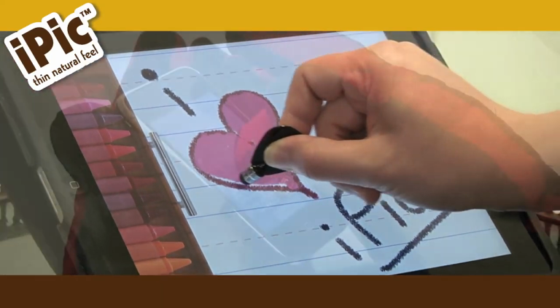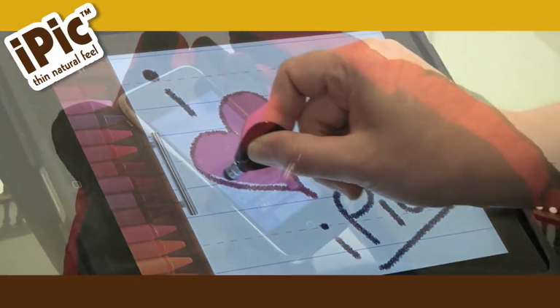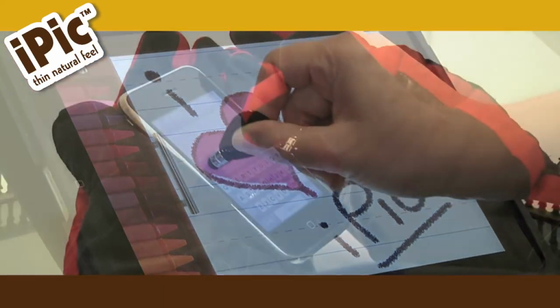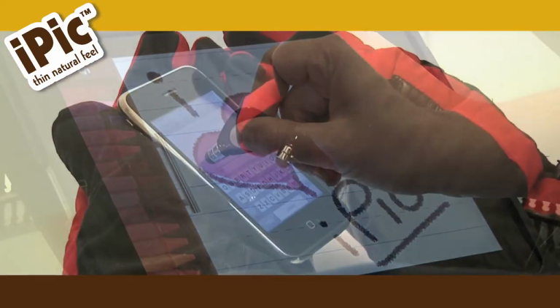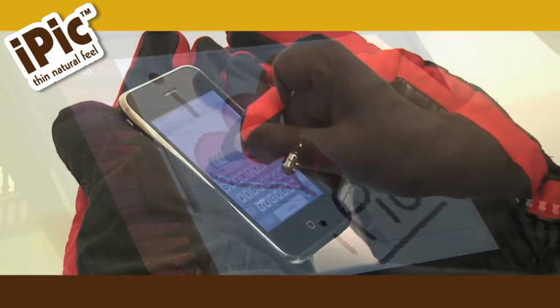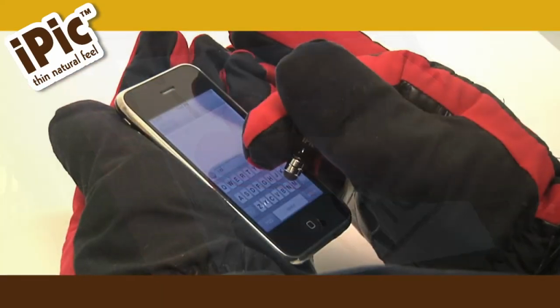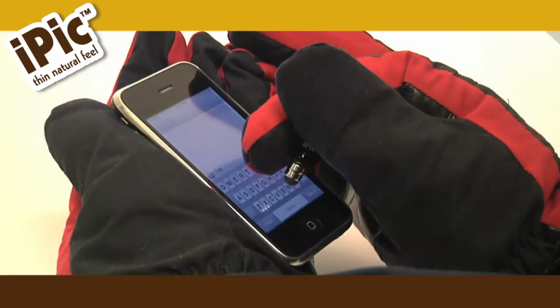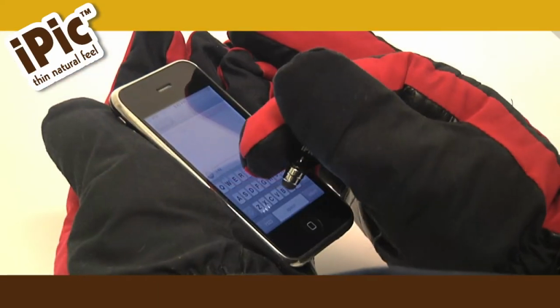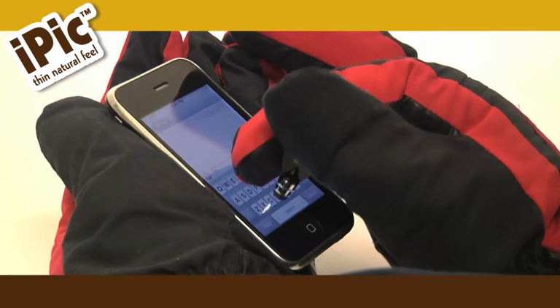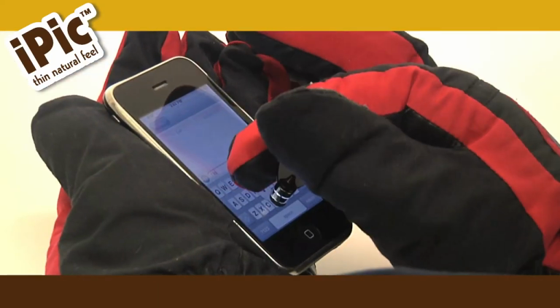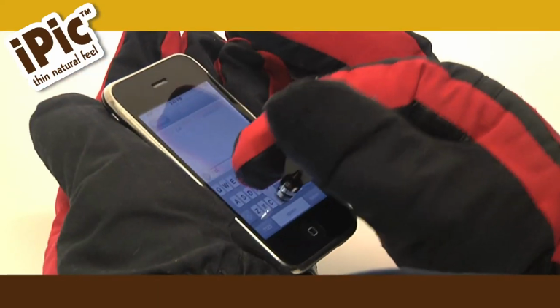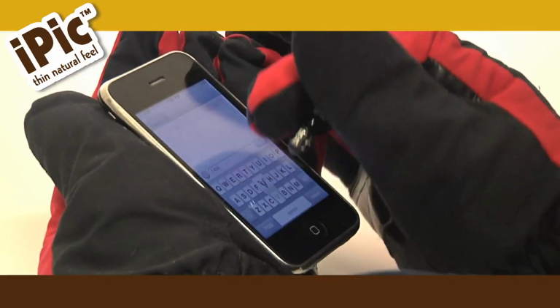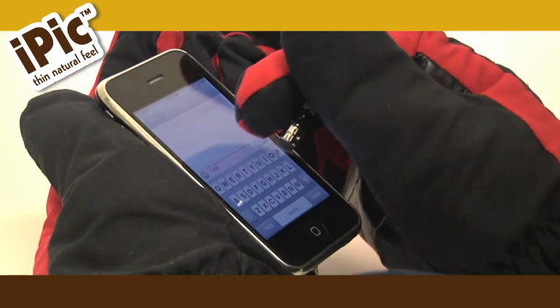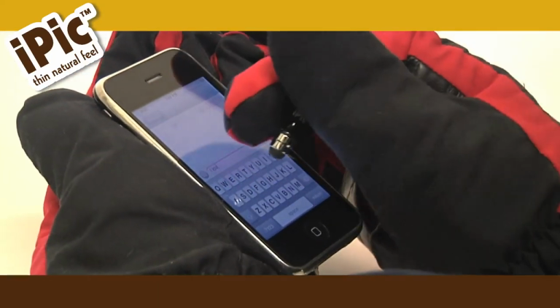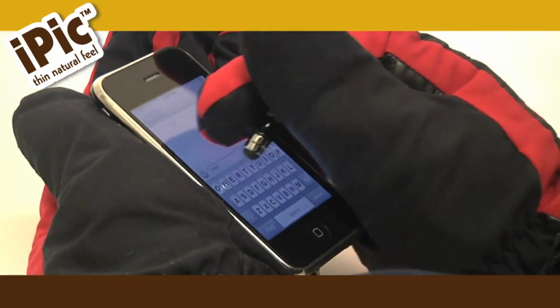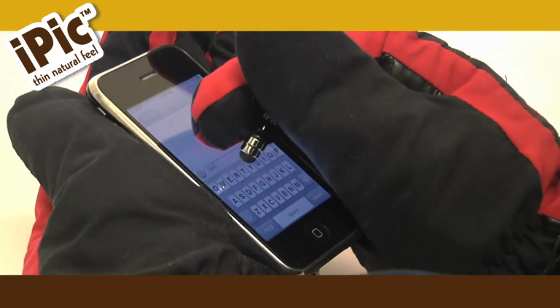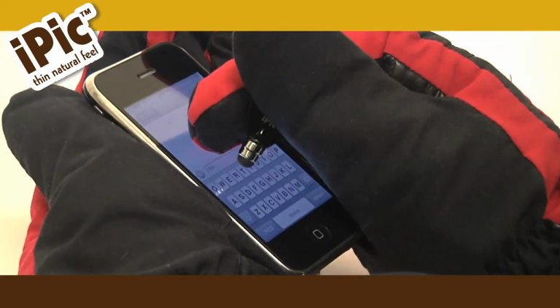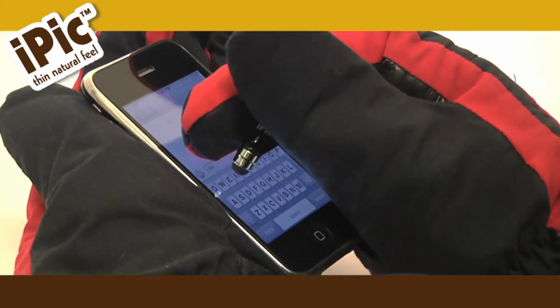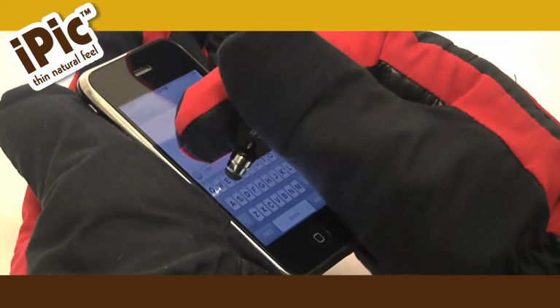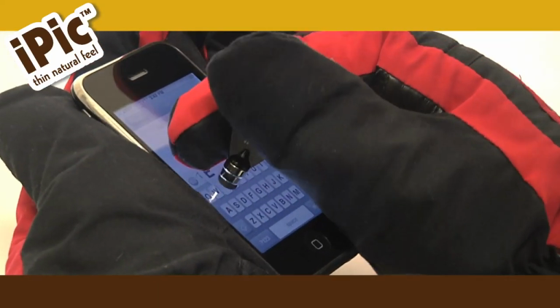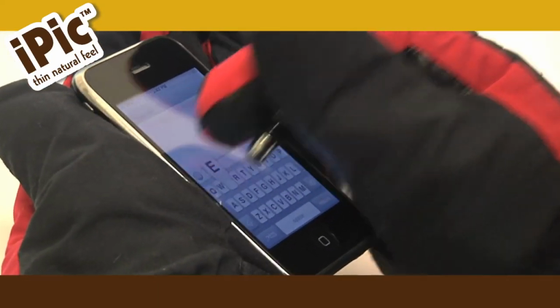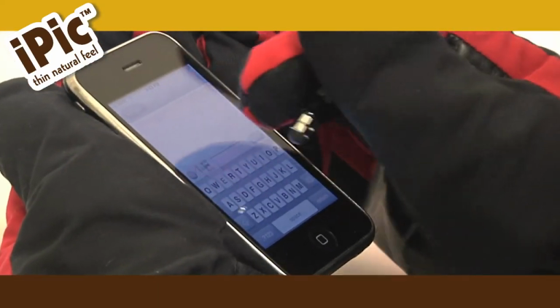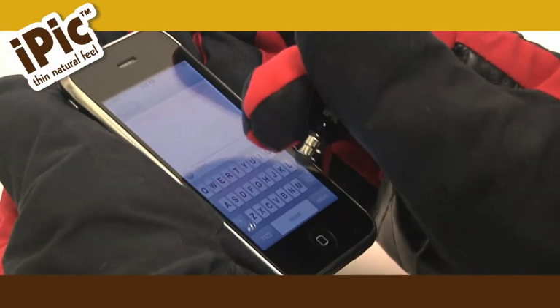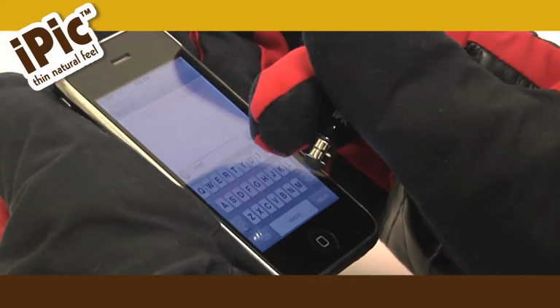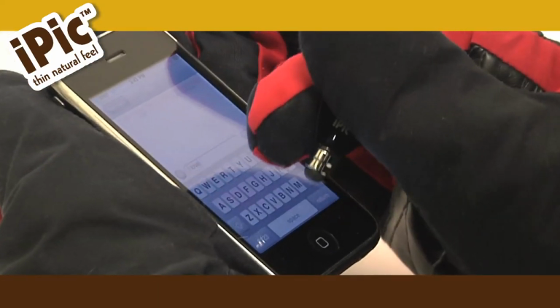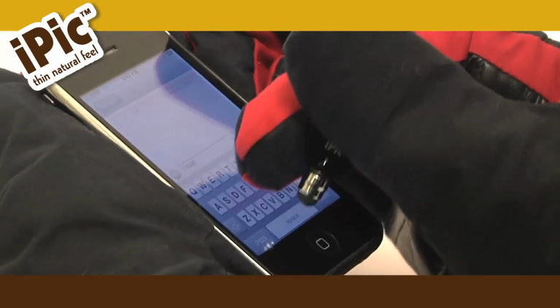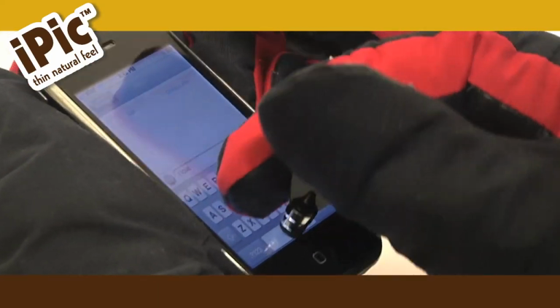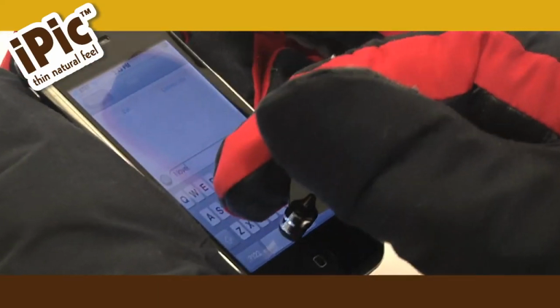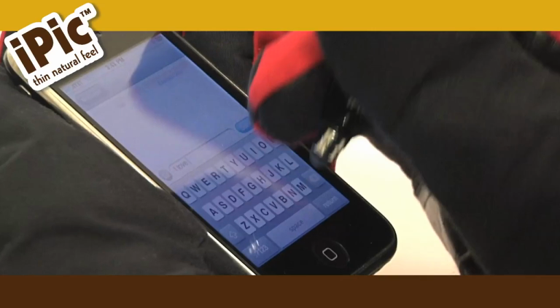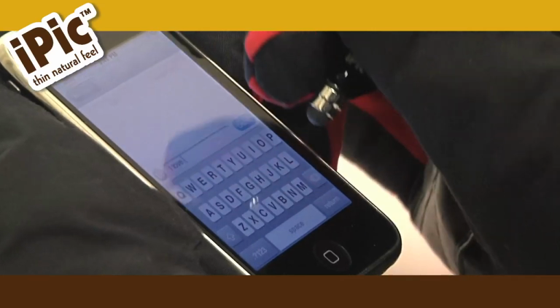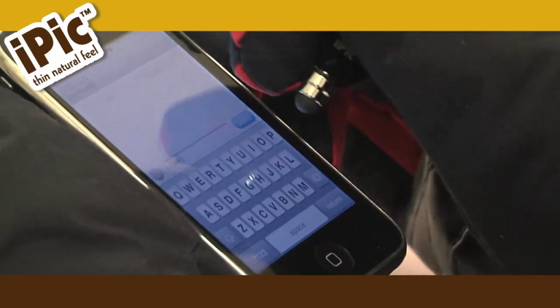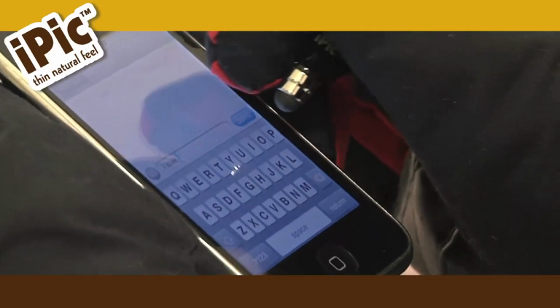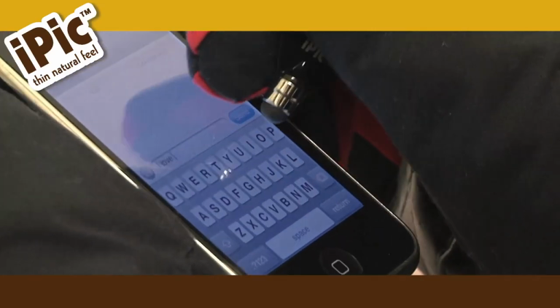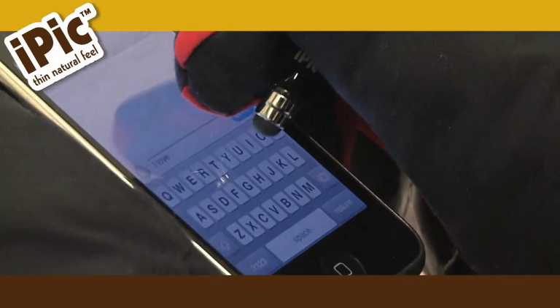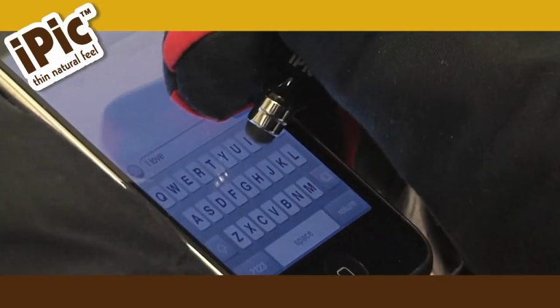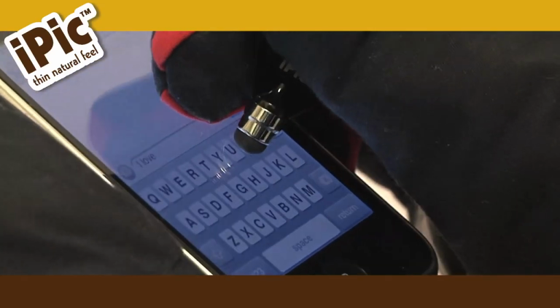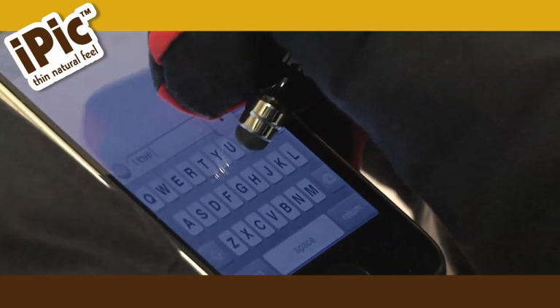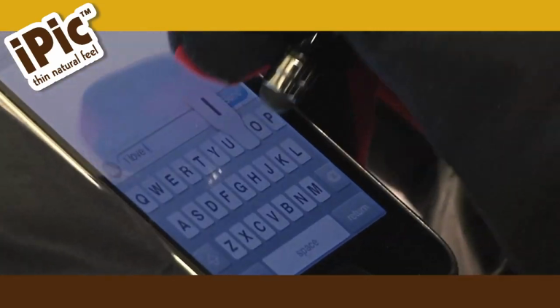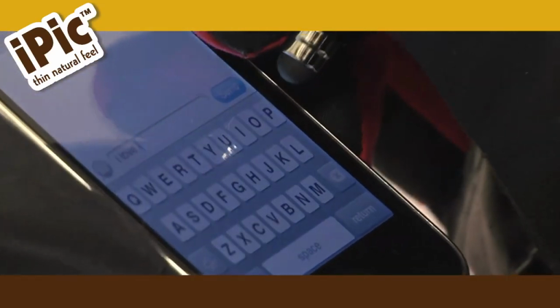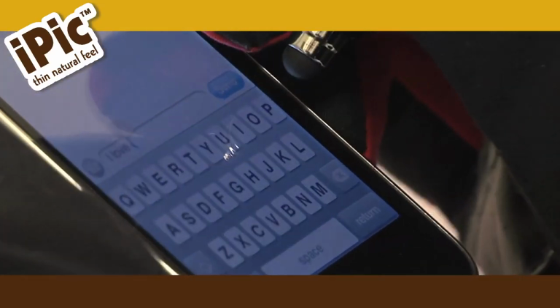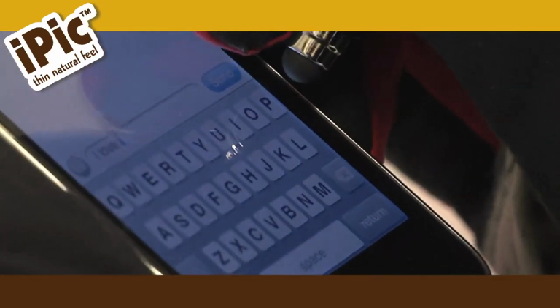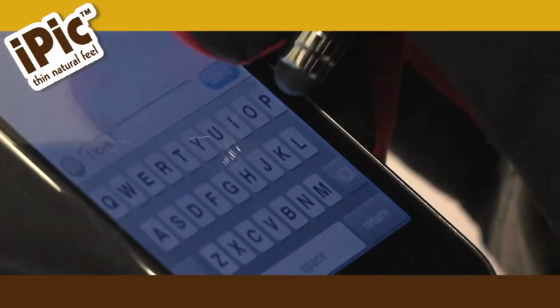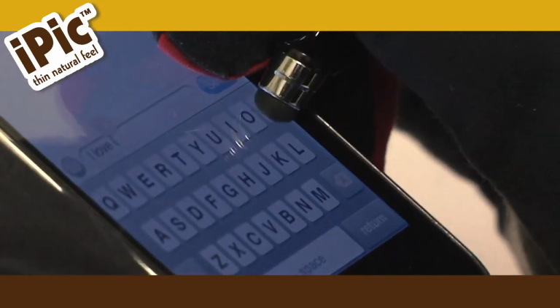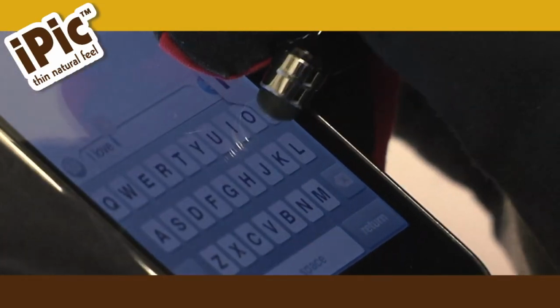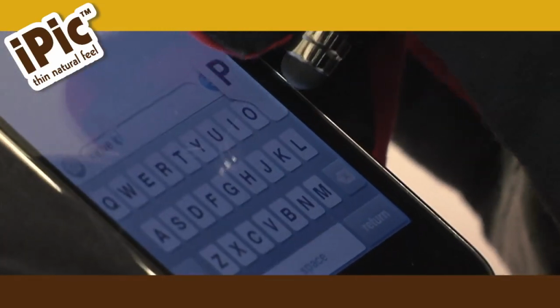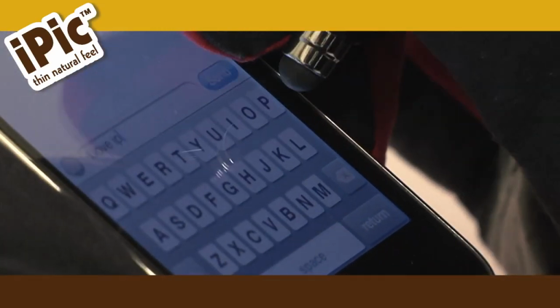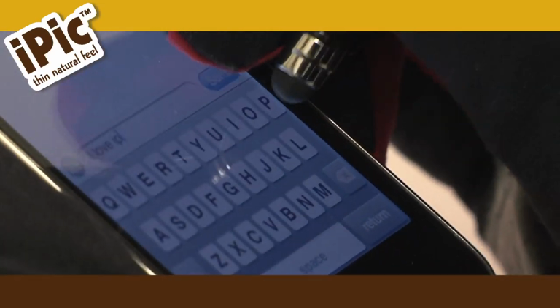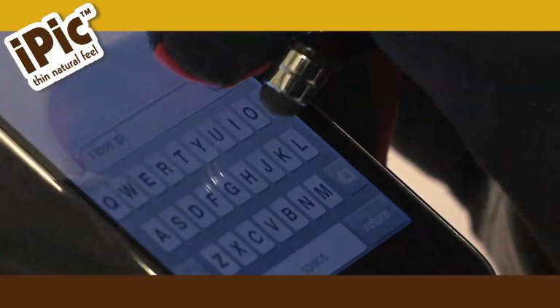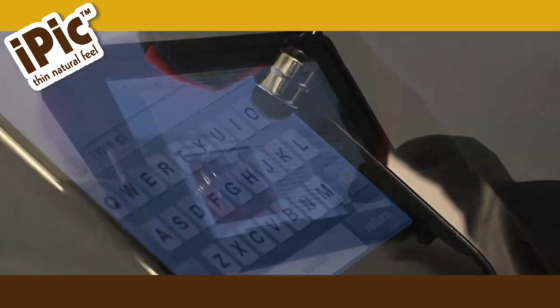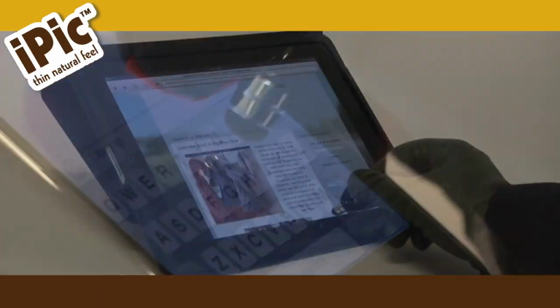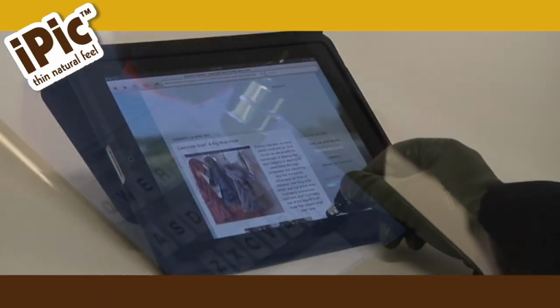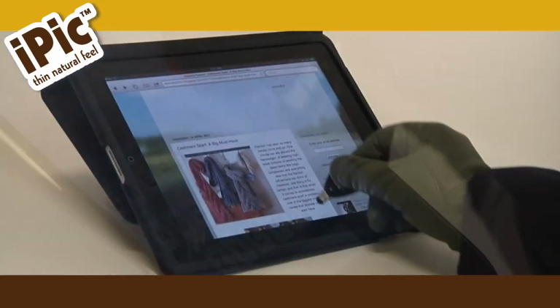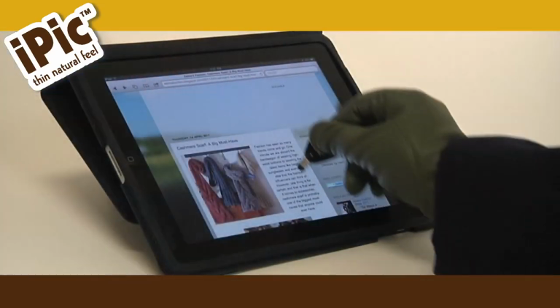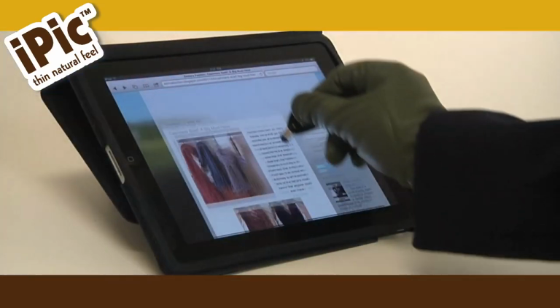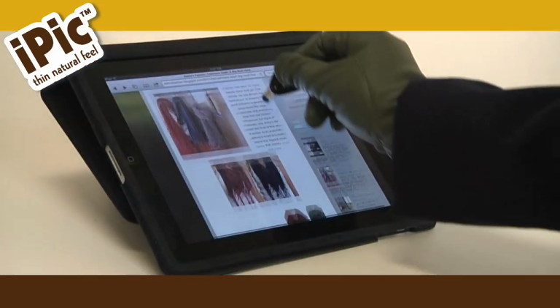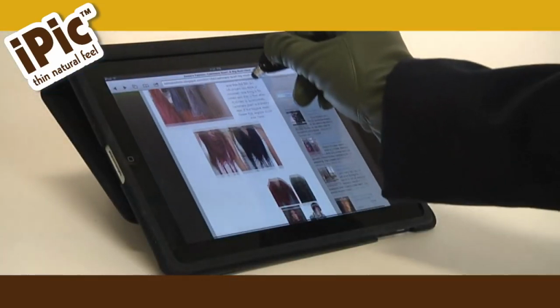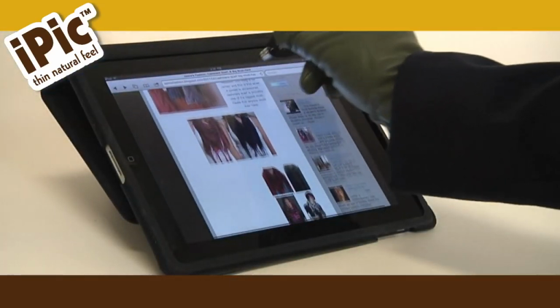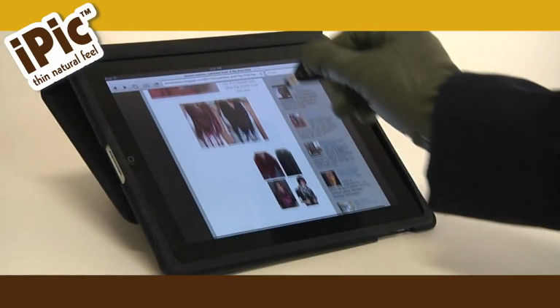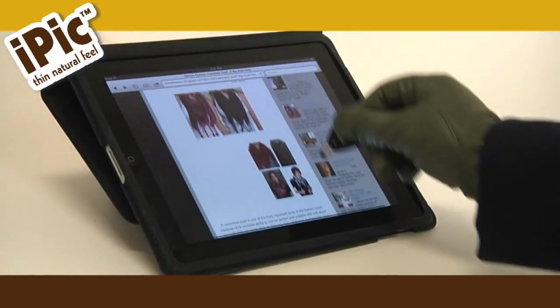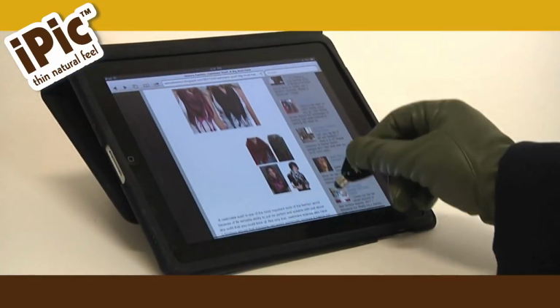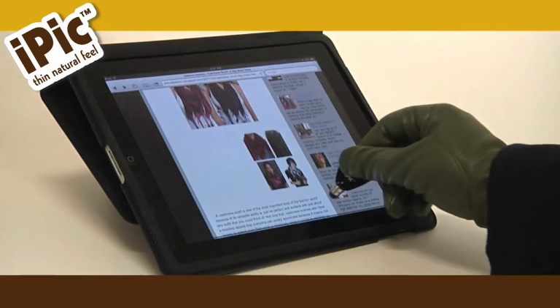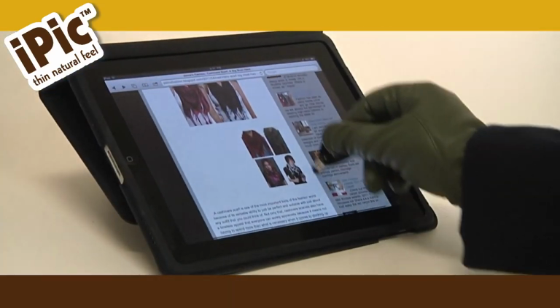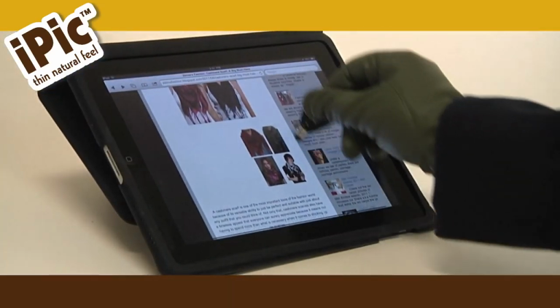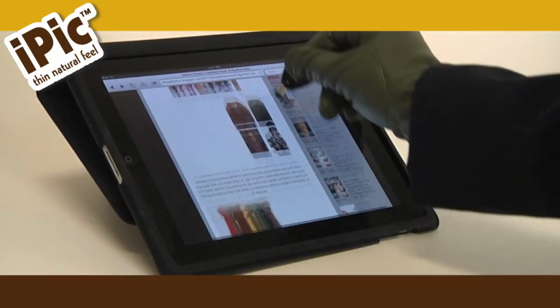Plus, you can even use the iPick with gloves on. It lets you keep your fingers warm in the cold season and on the go while you text, talk, or play.